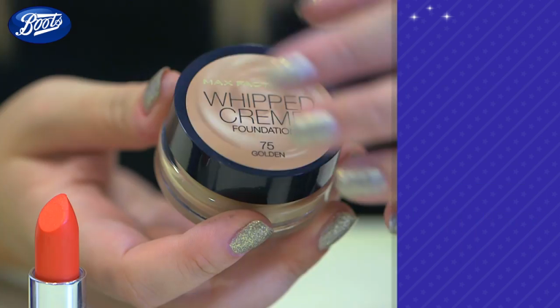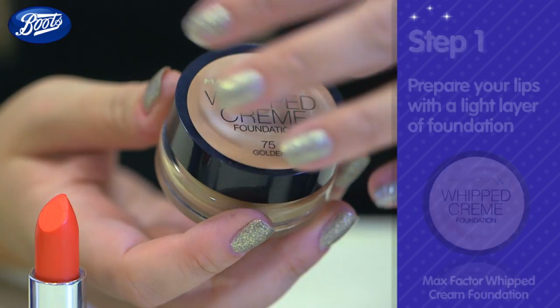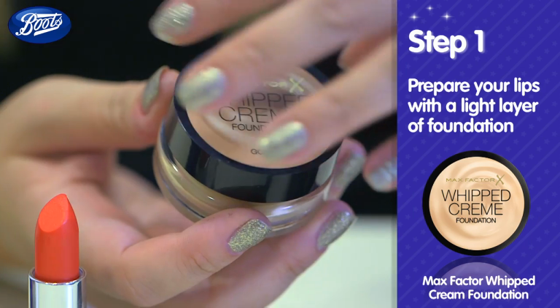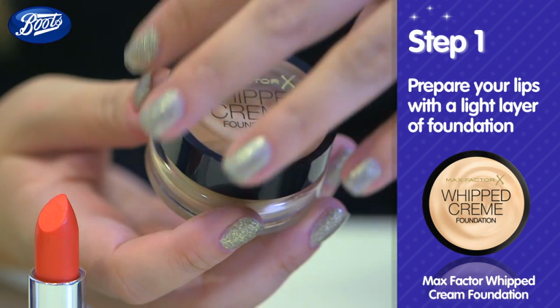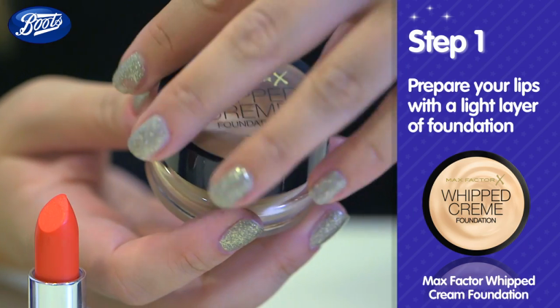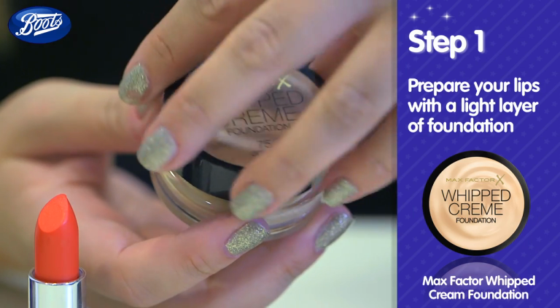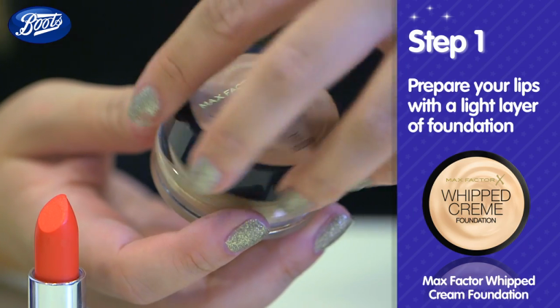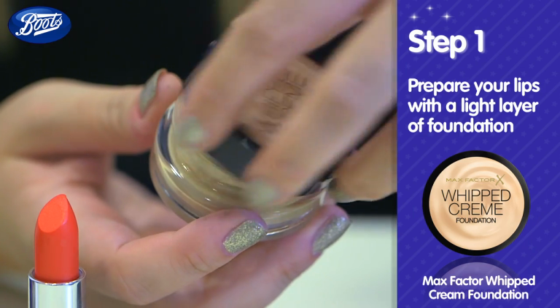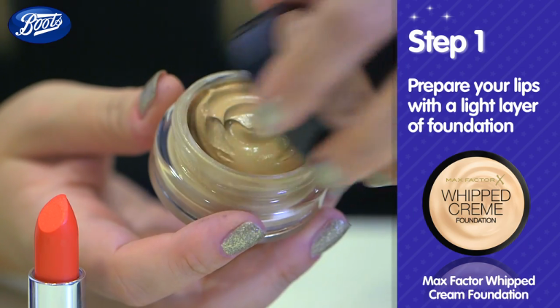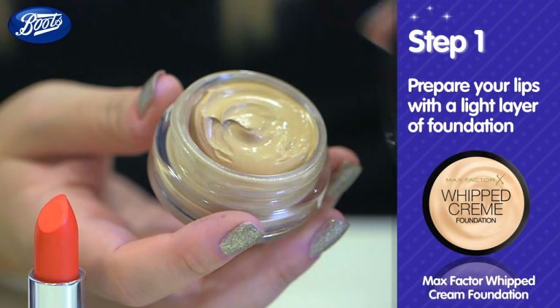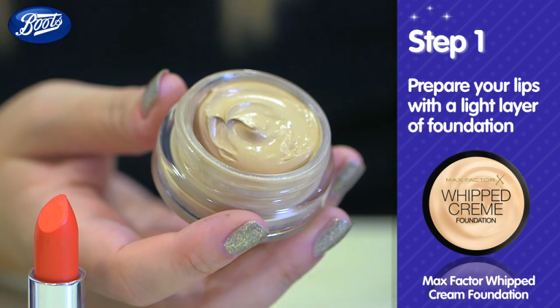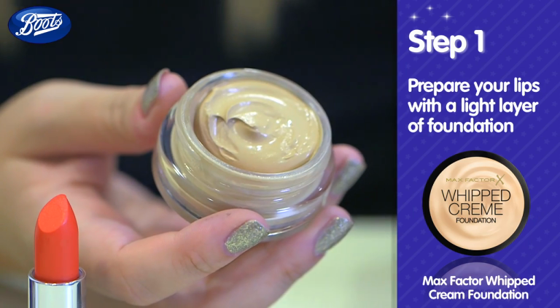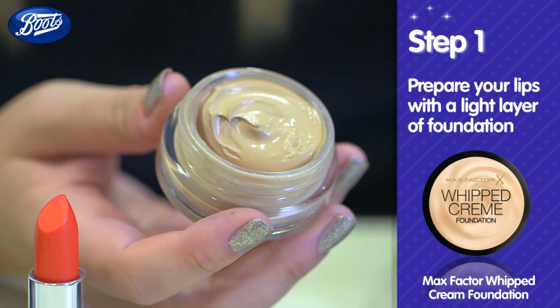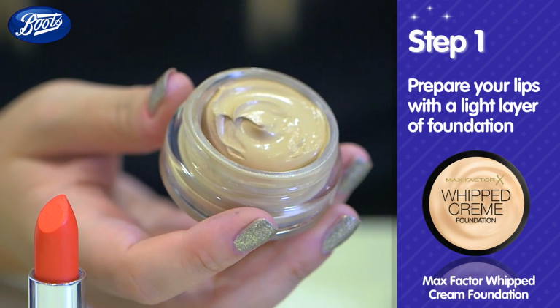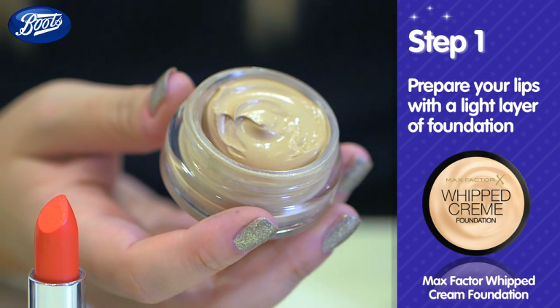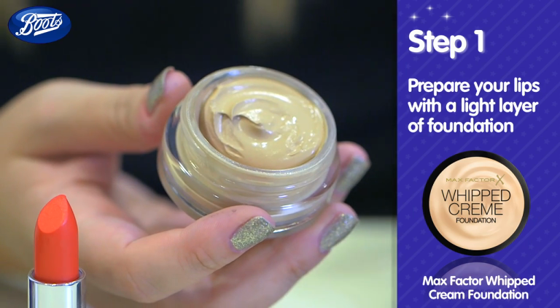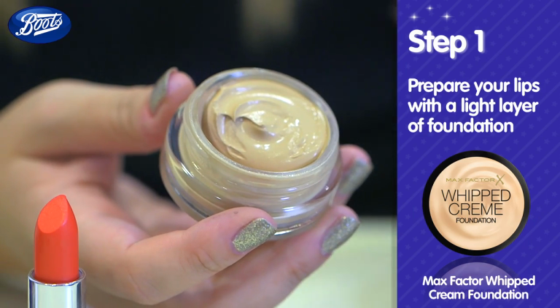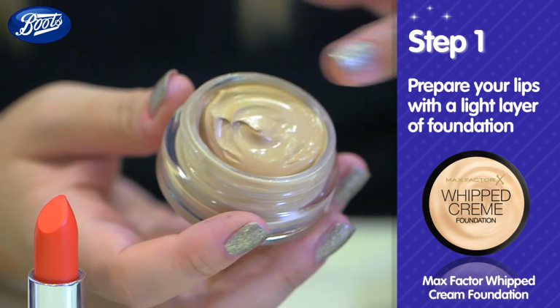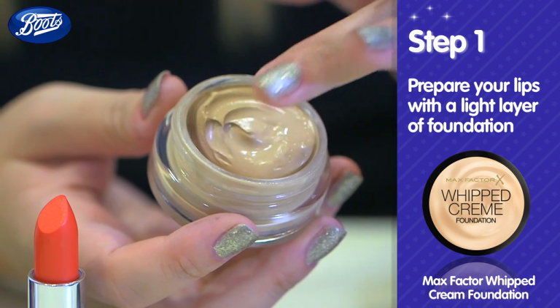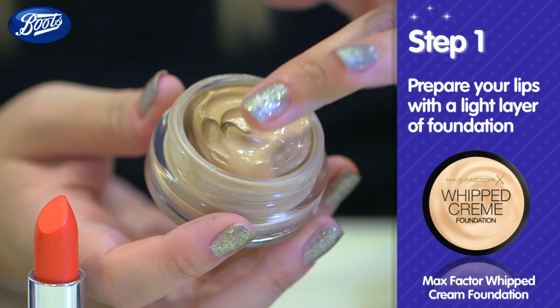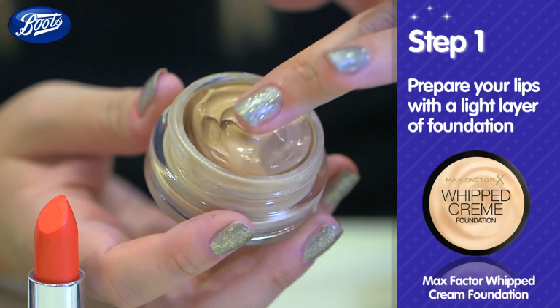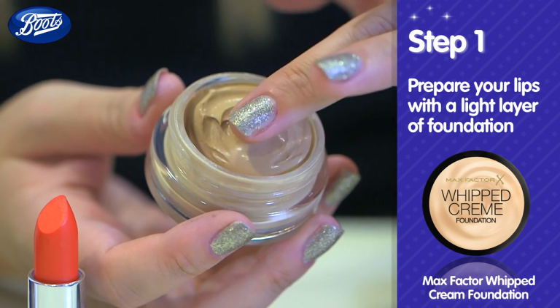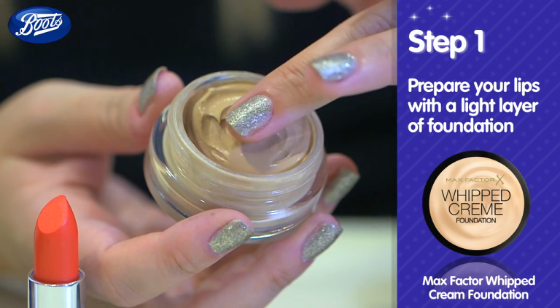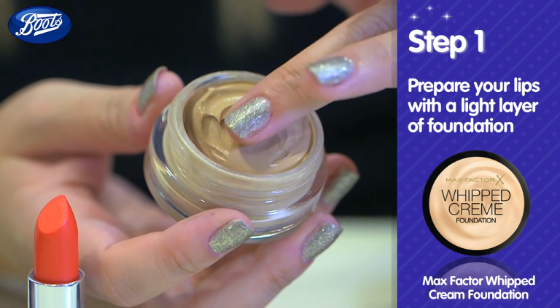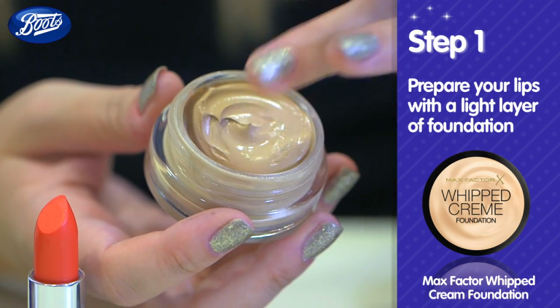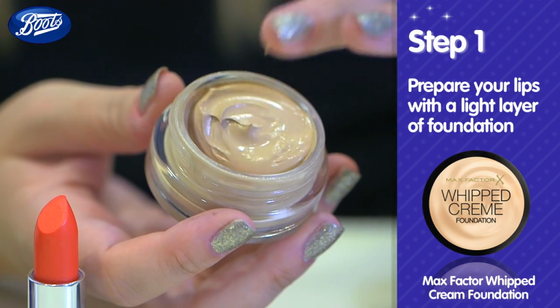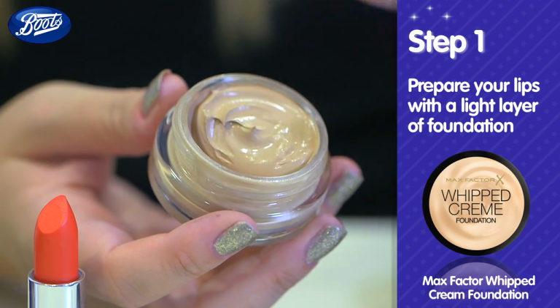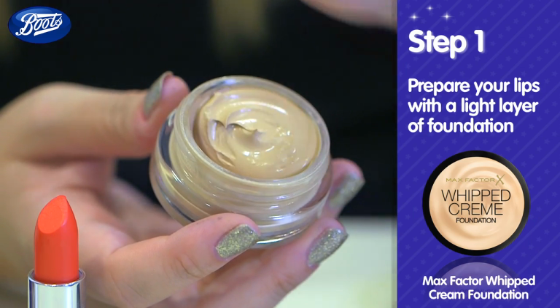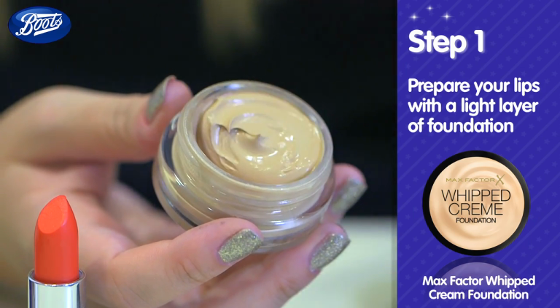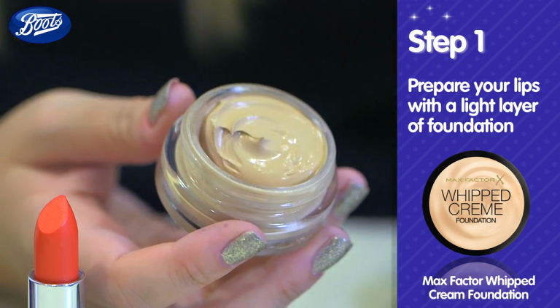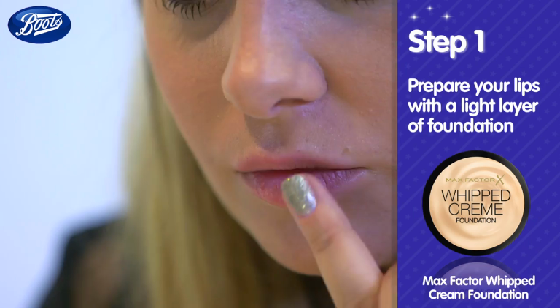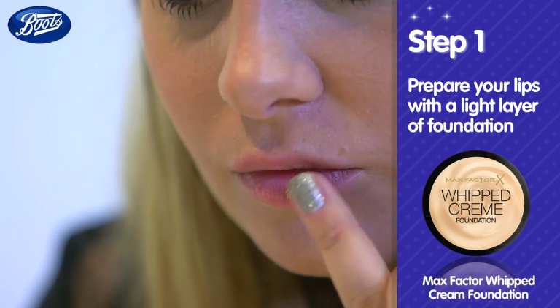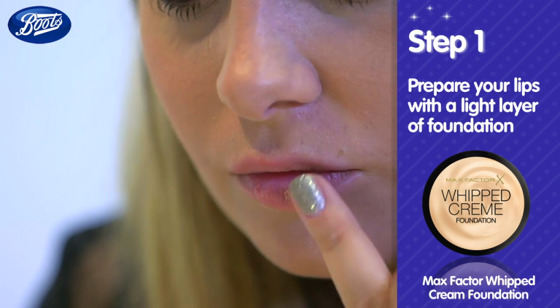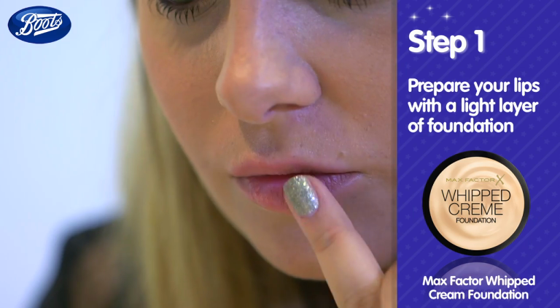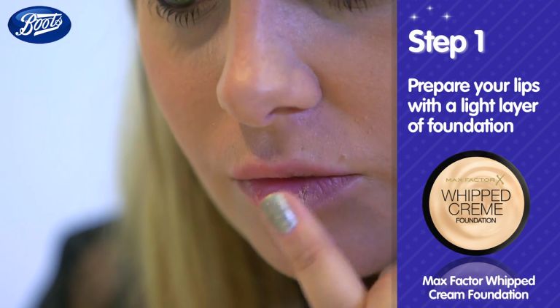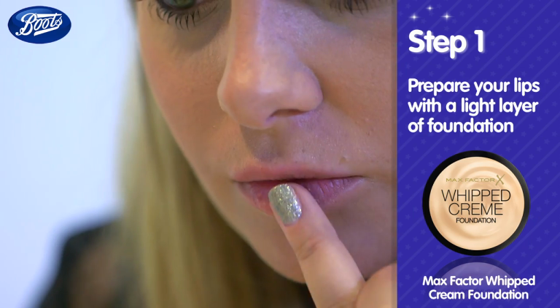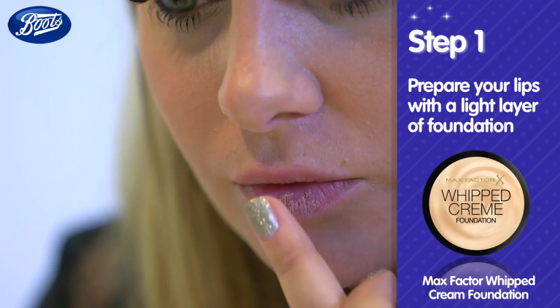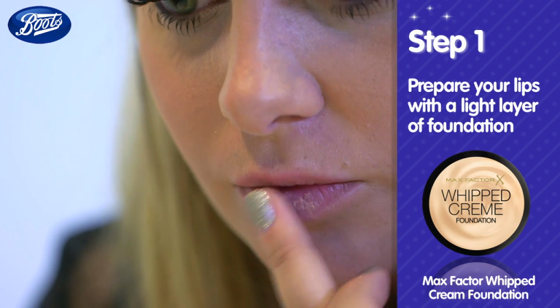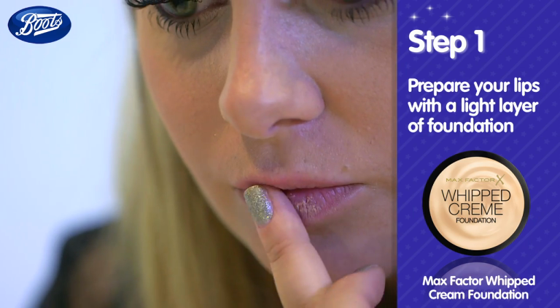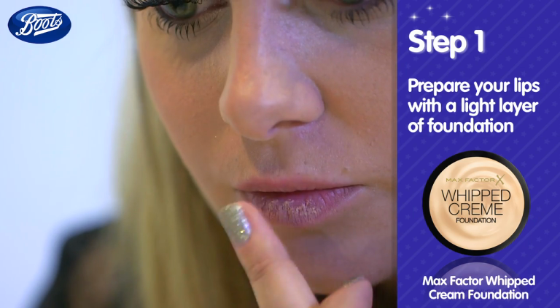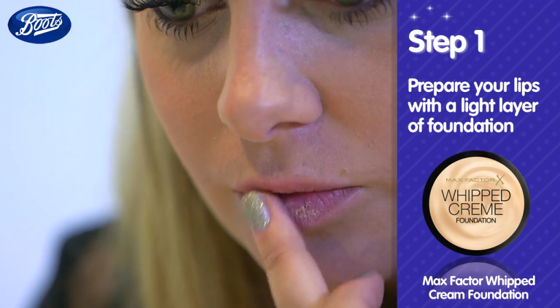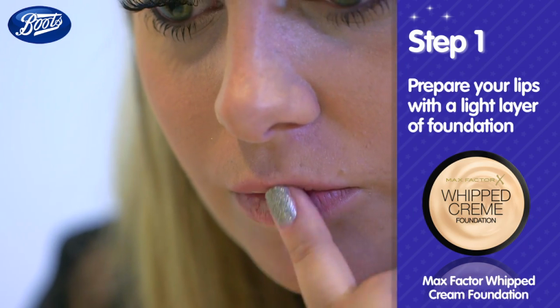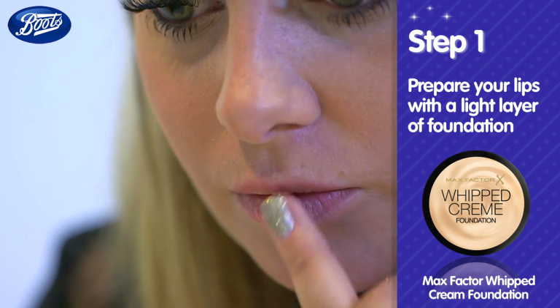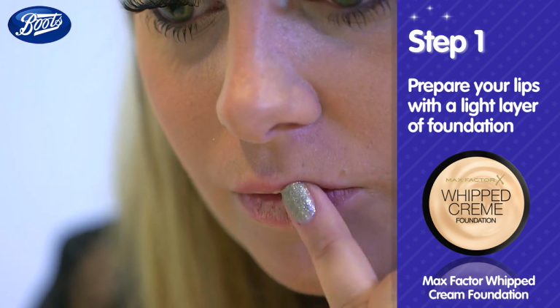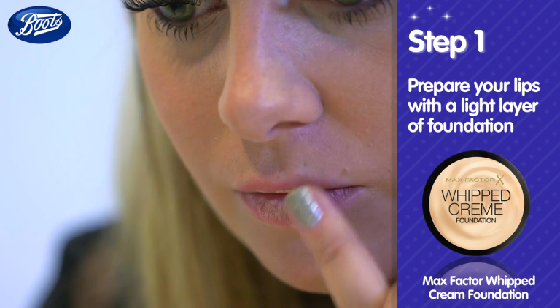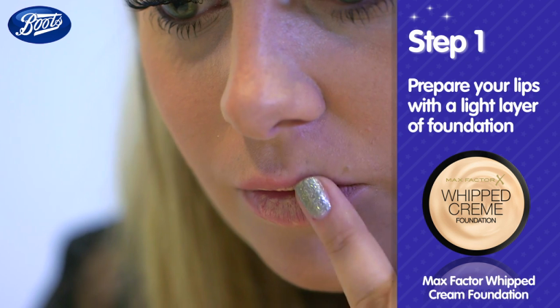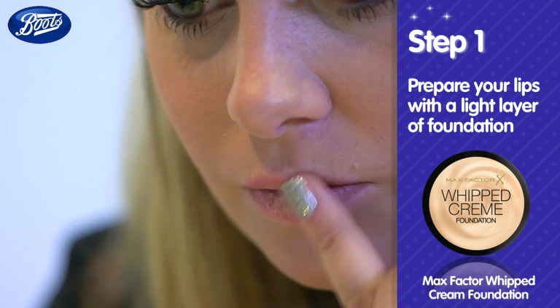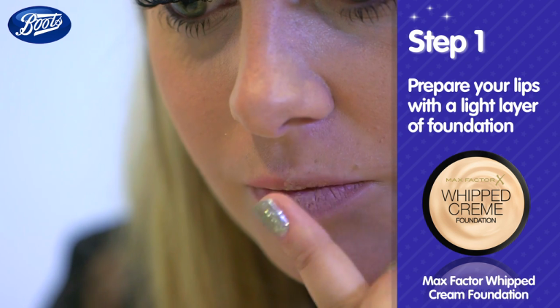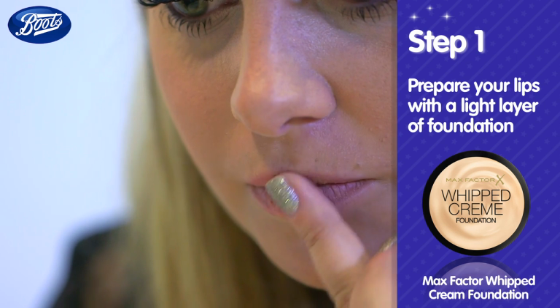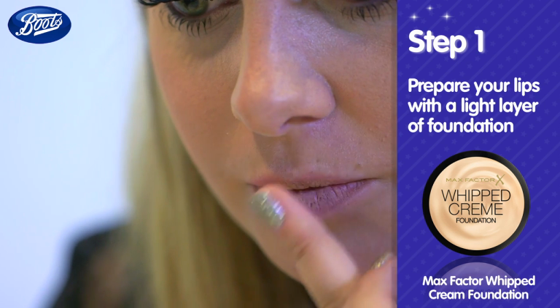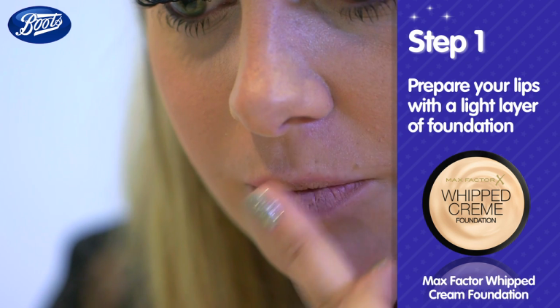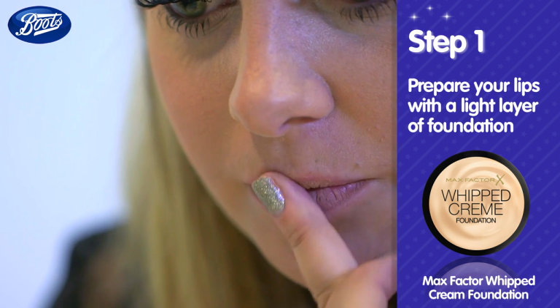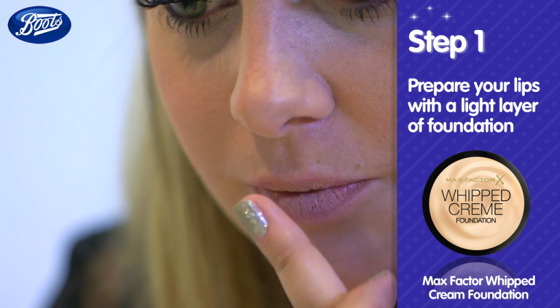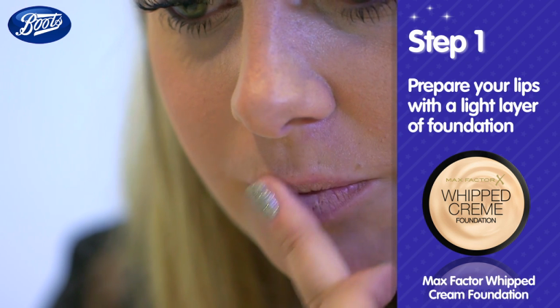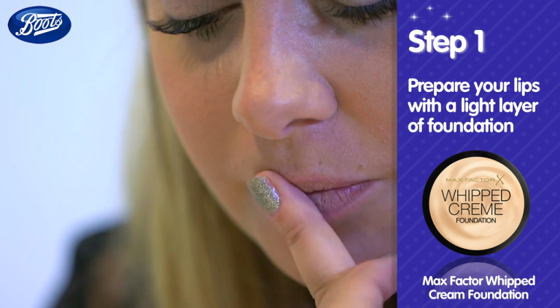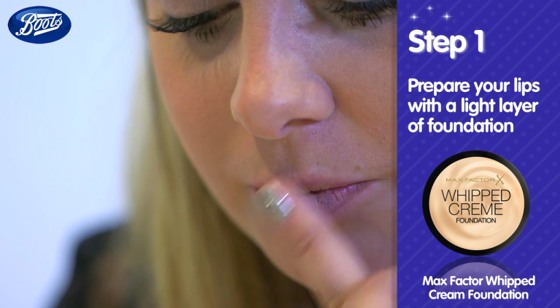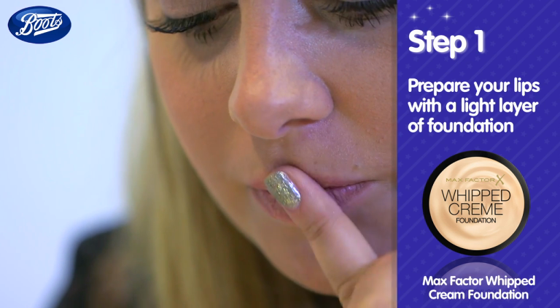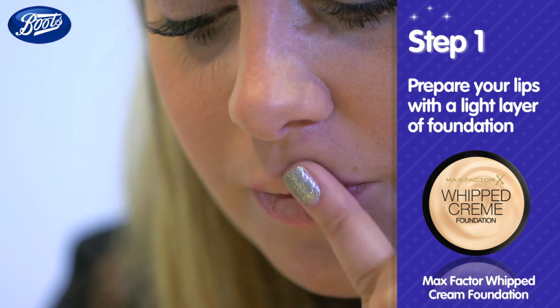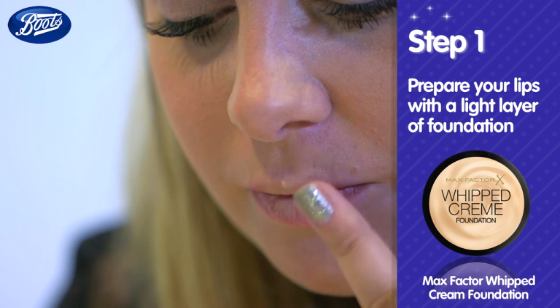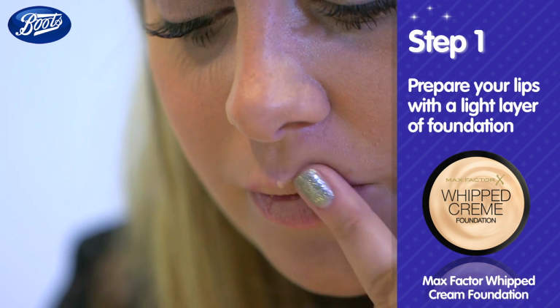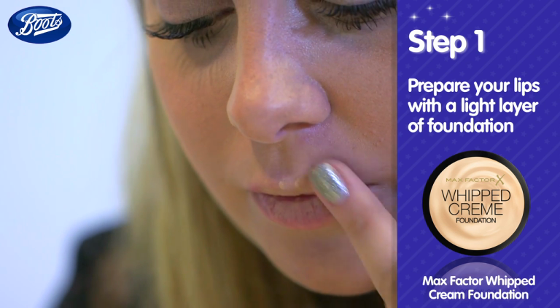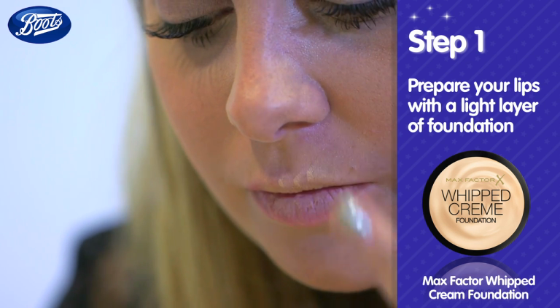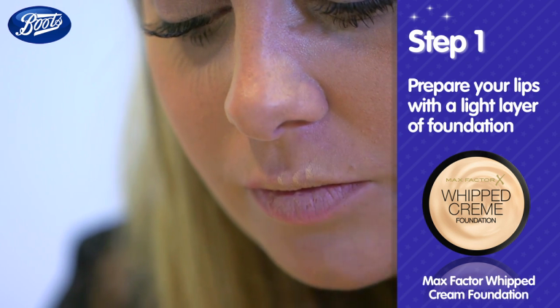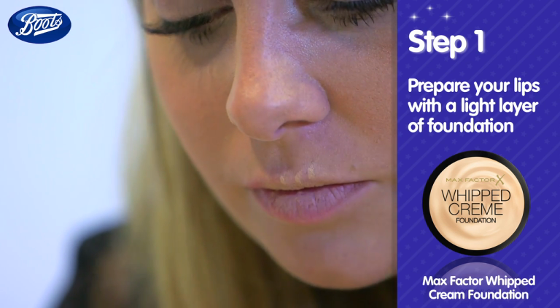Start by taking a foundation base slightly over your lips. This will act as a lip primer so your lip colour will appear true and stay put.